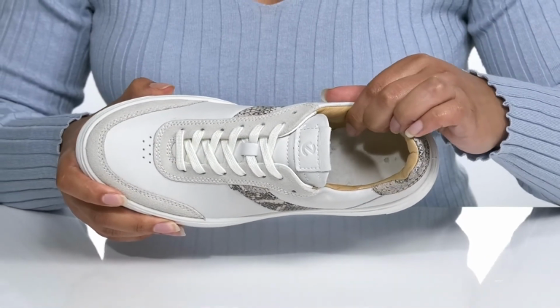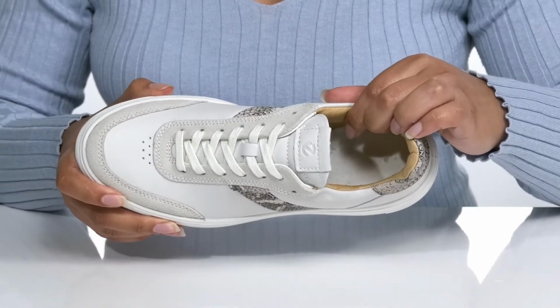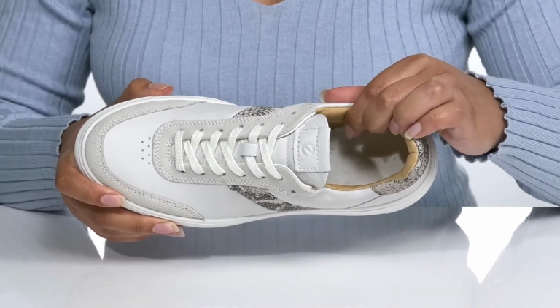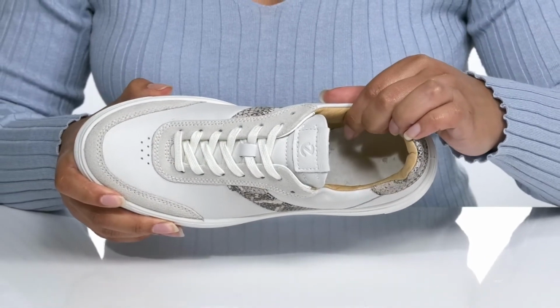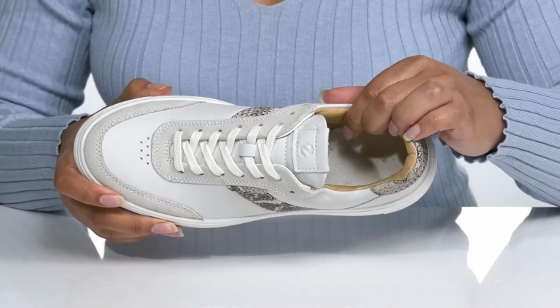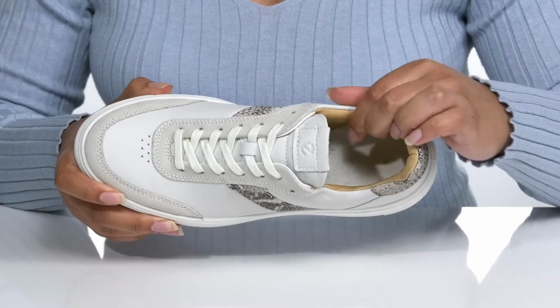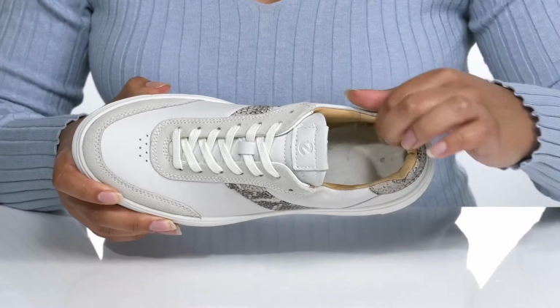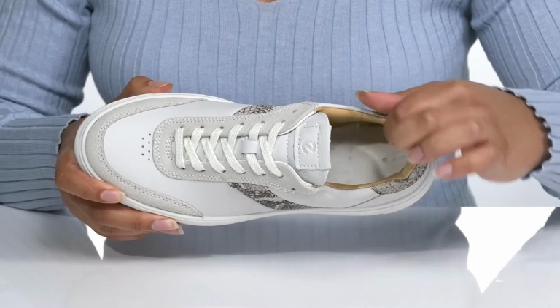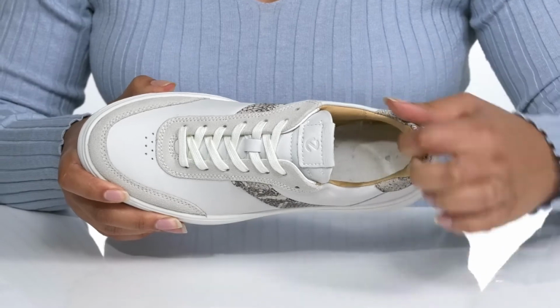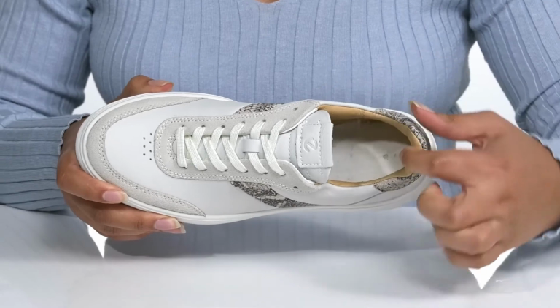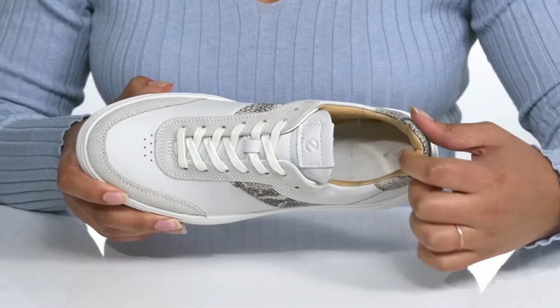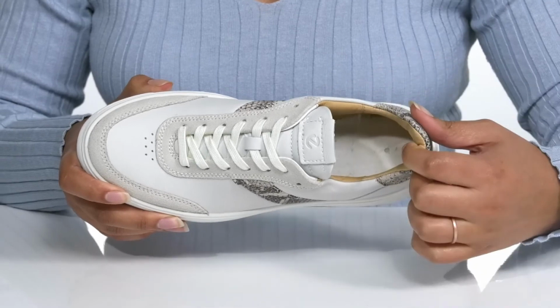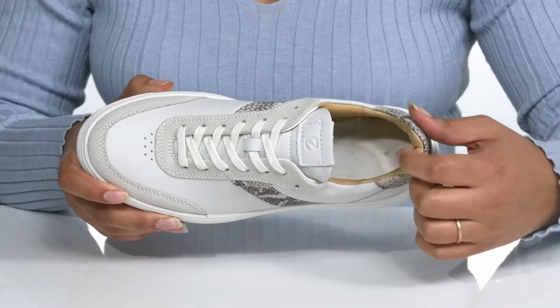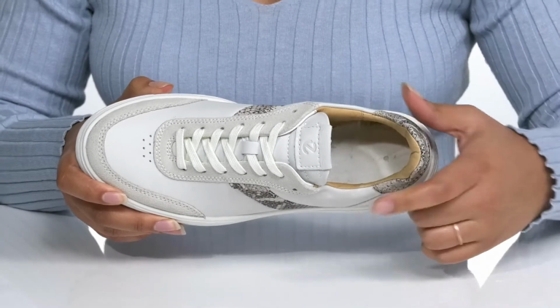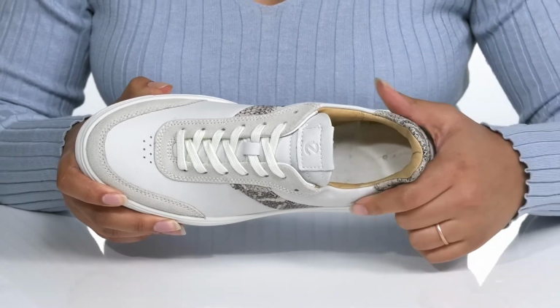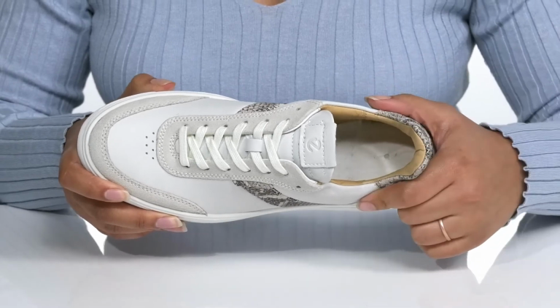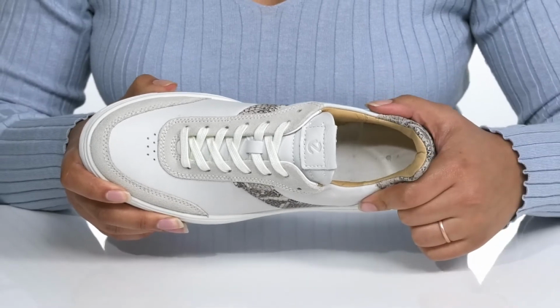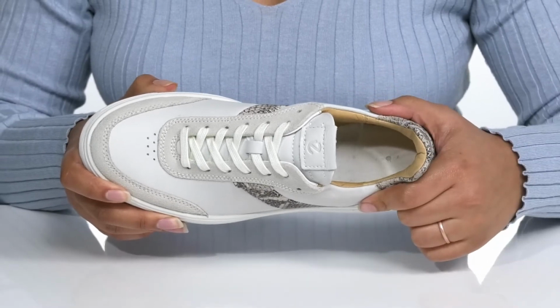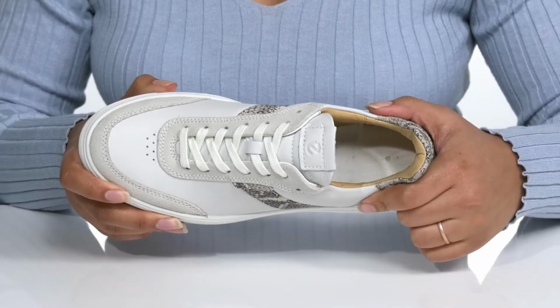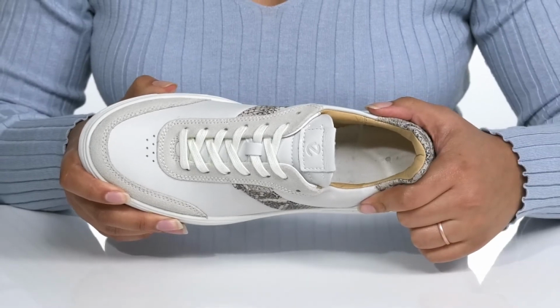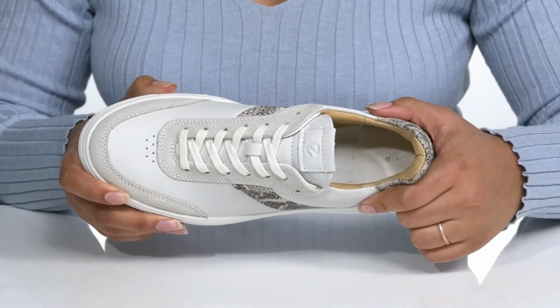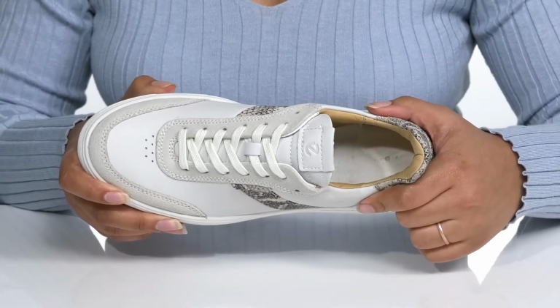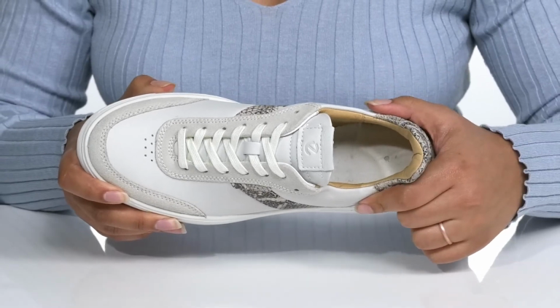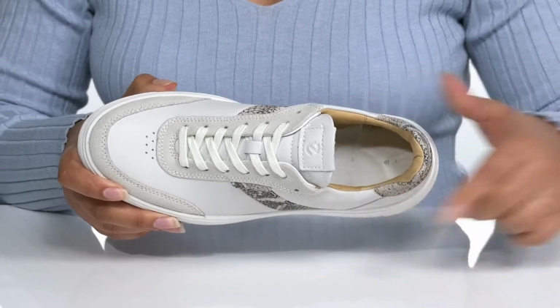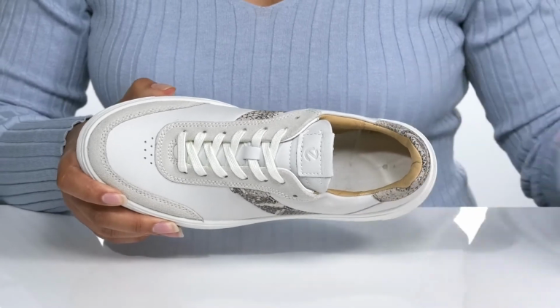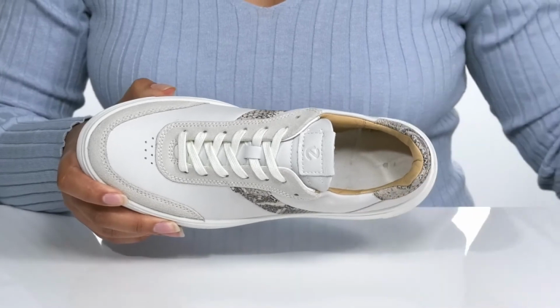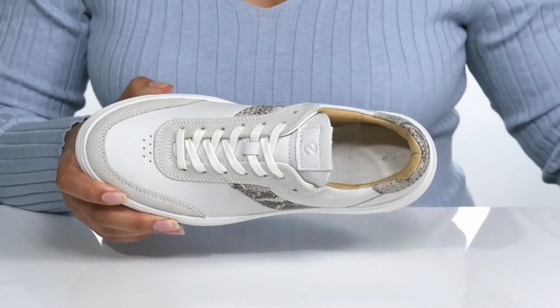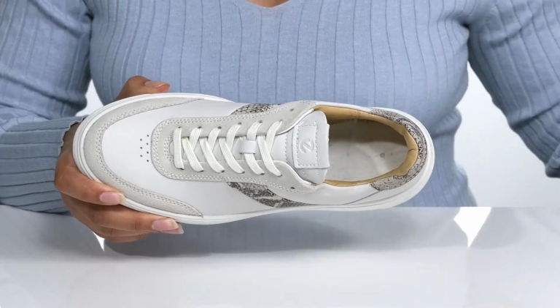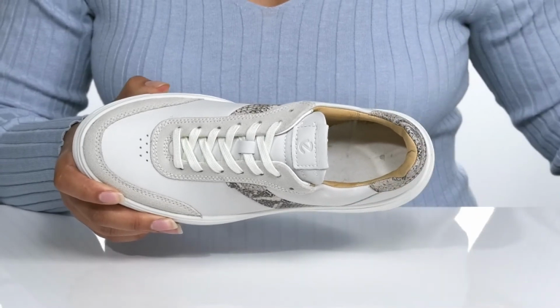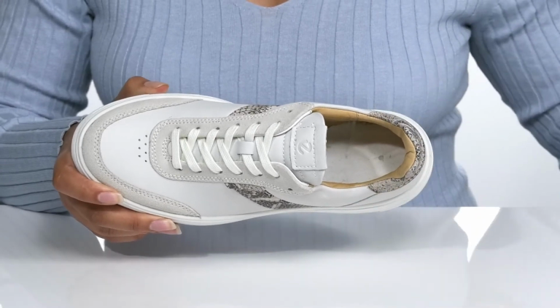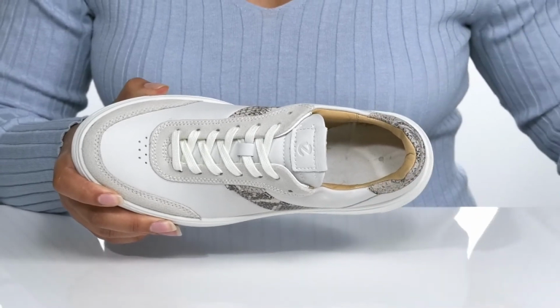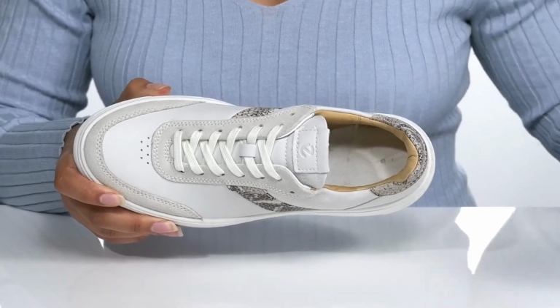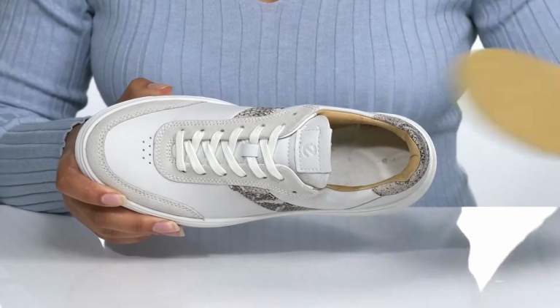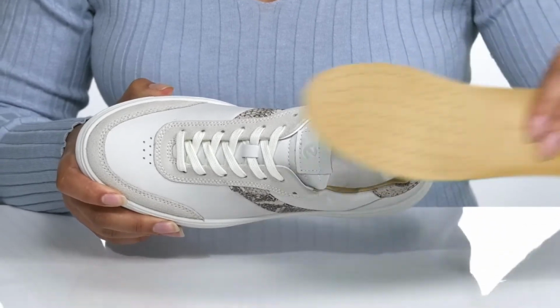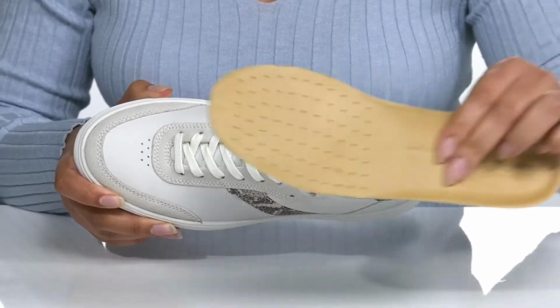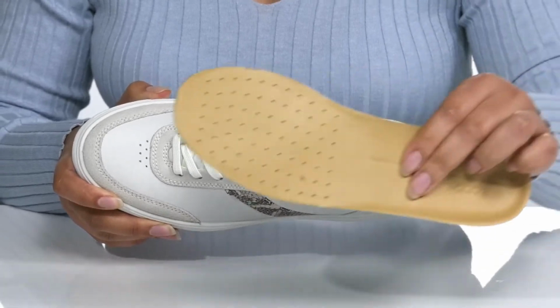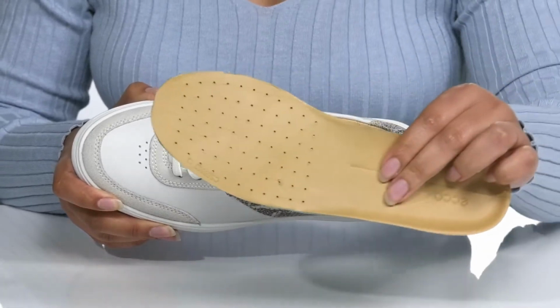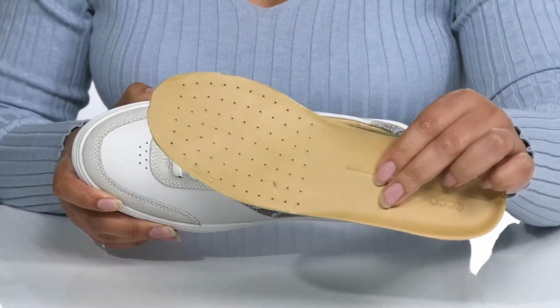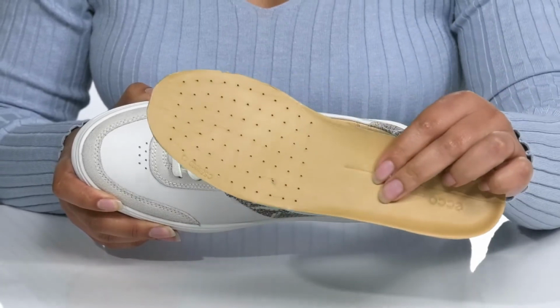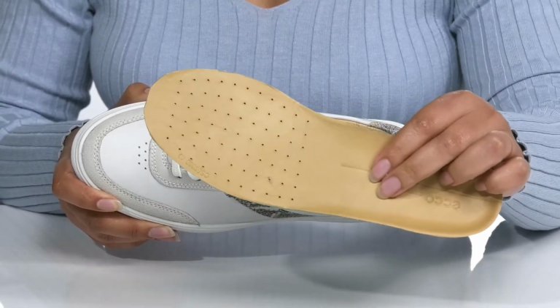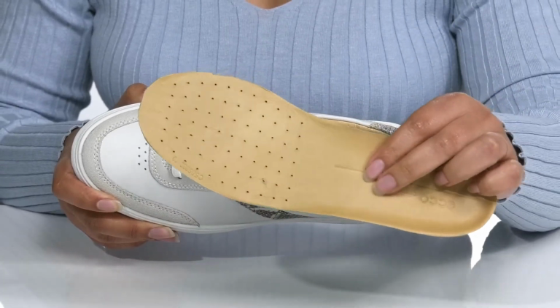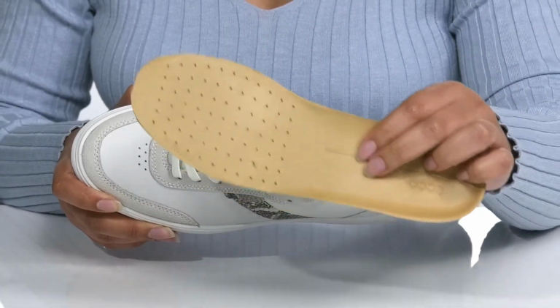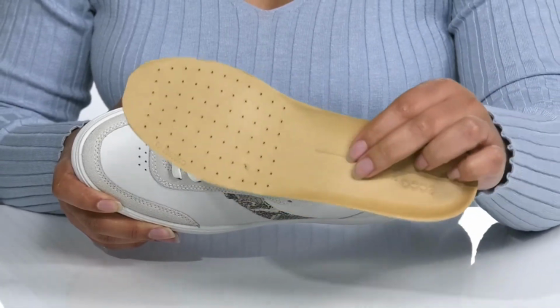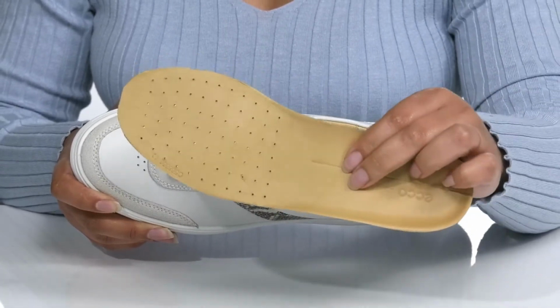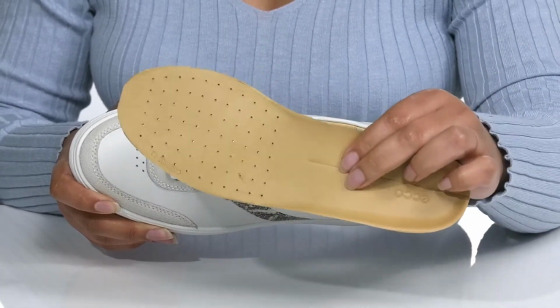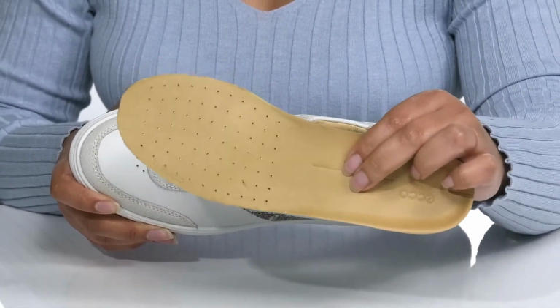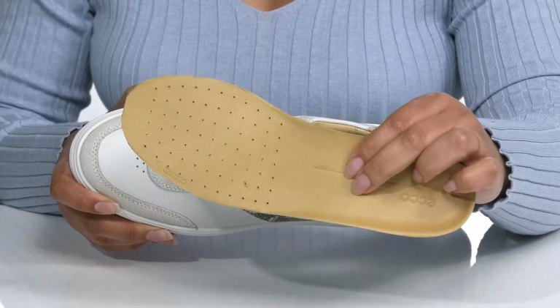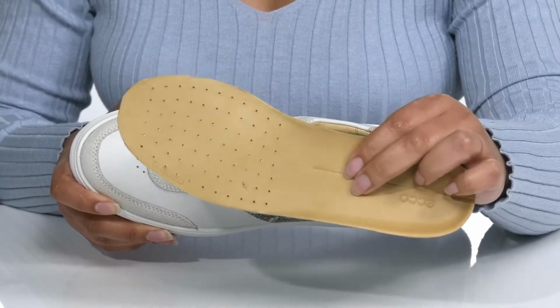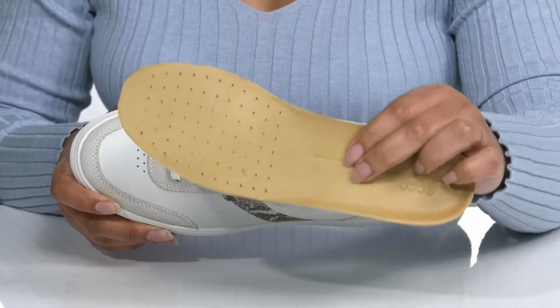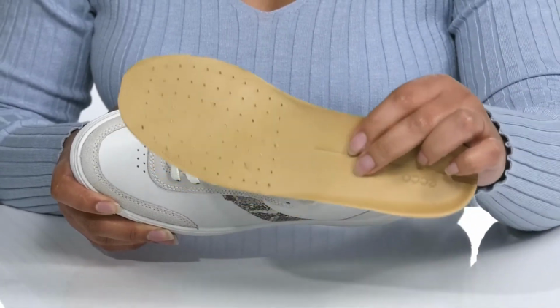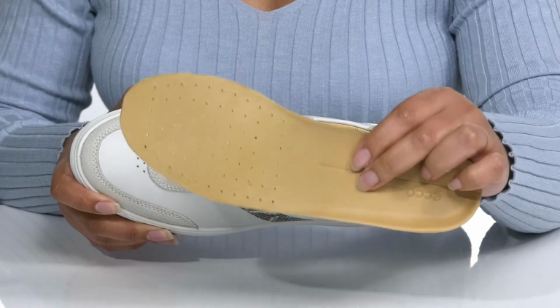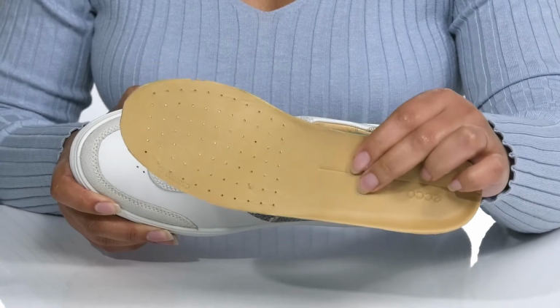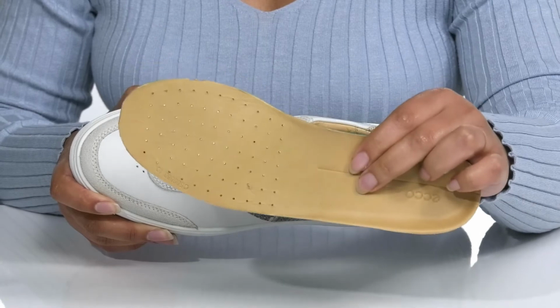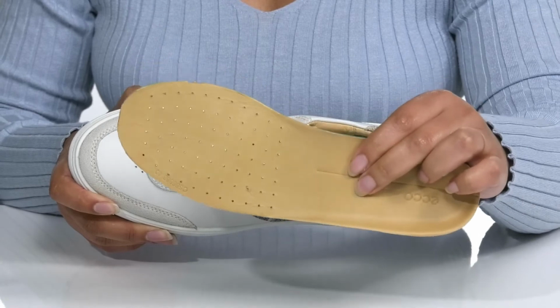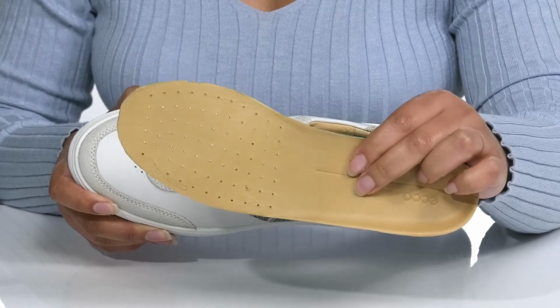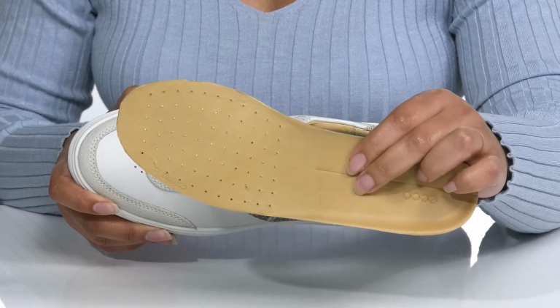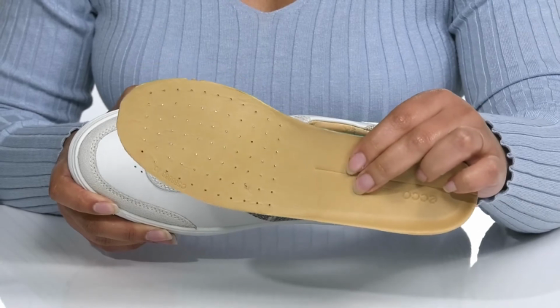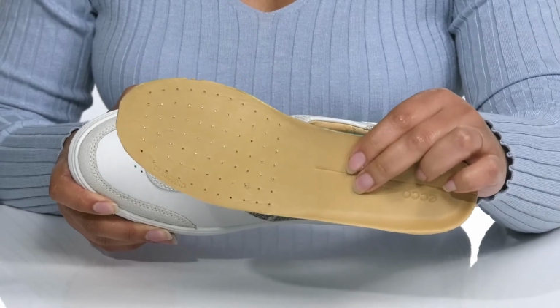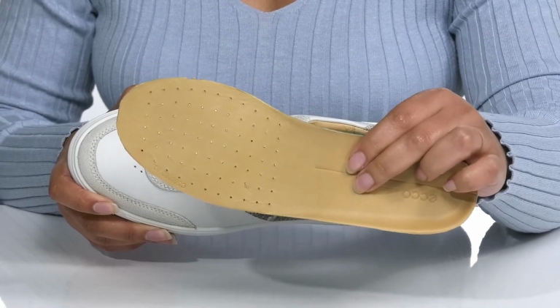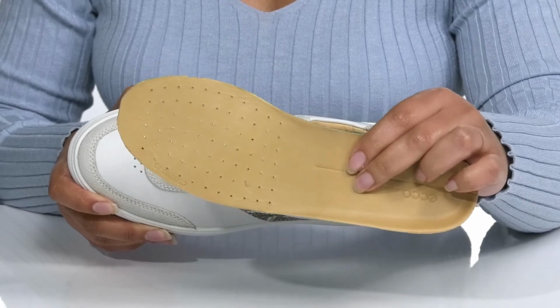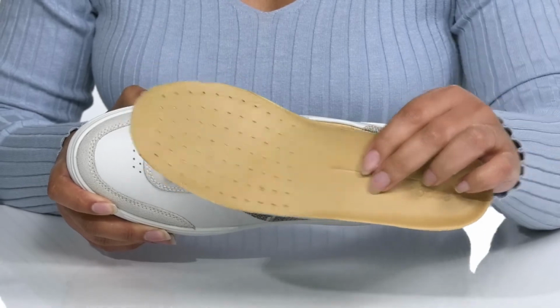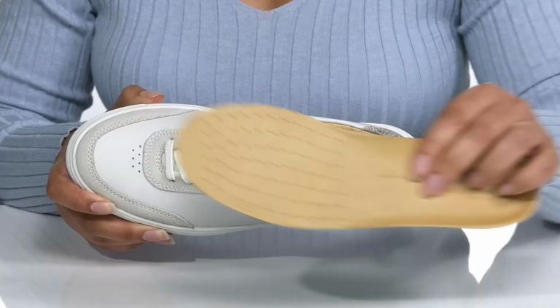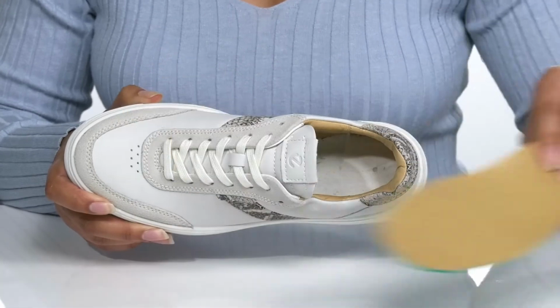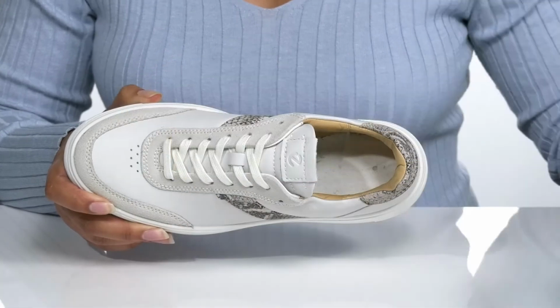Inside there is a leather and textile interior with a cushion collar, giving your ankle lots of support, and a removable footbed that is cushioned with perforations for breathability.